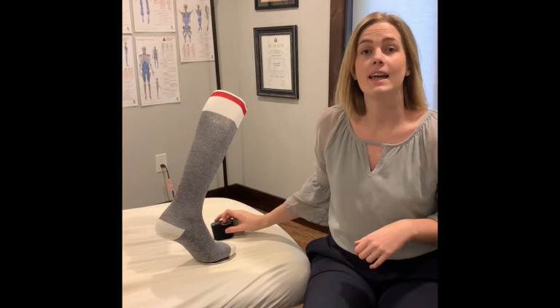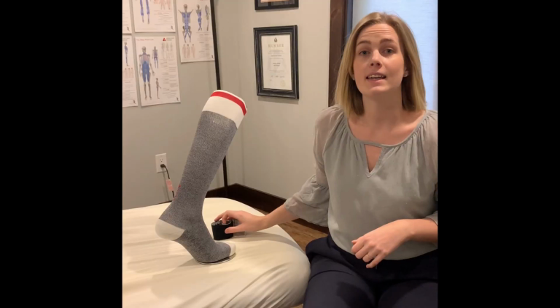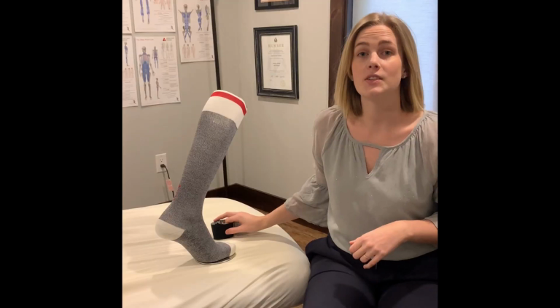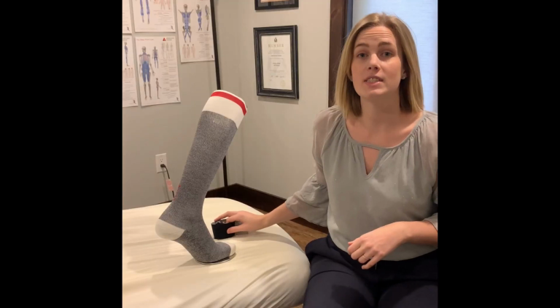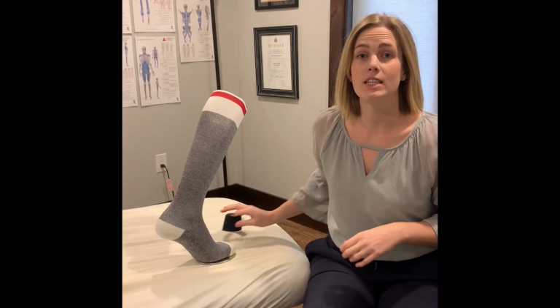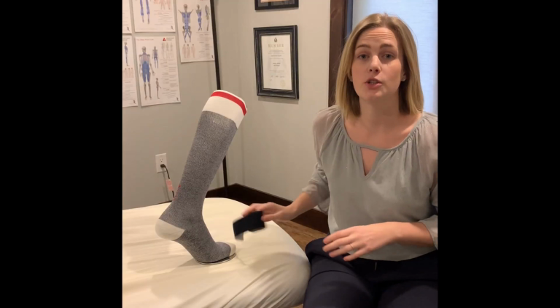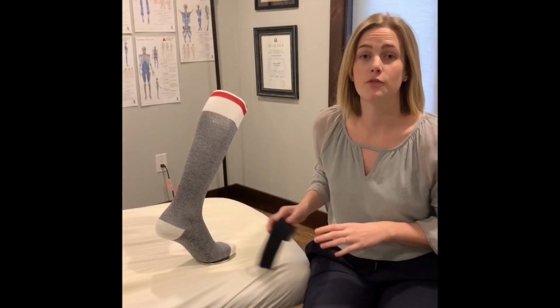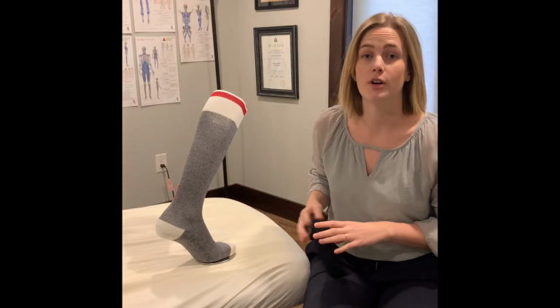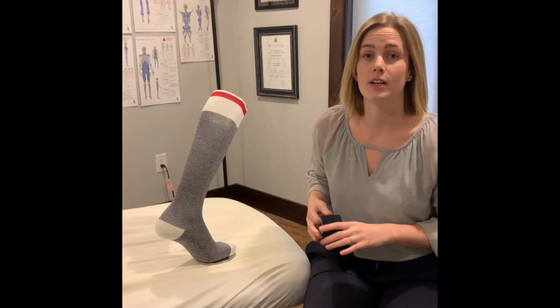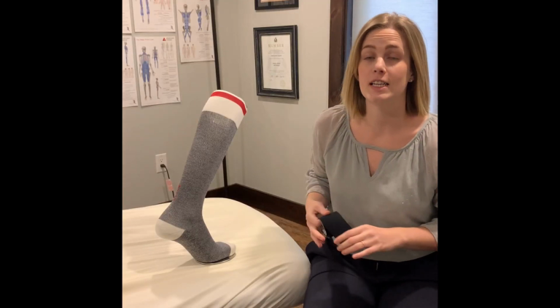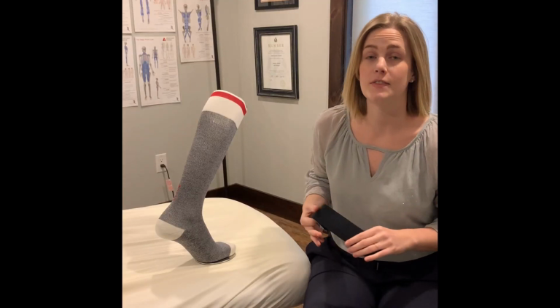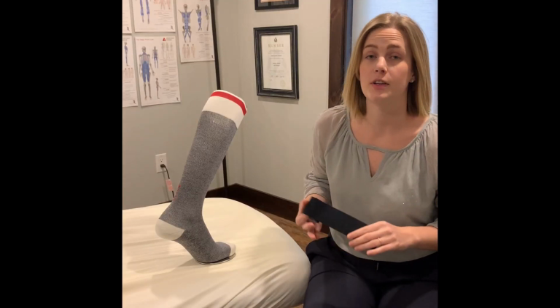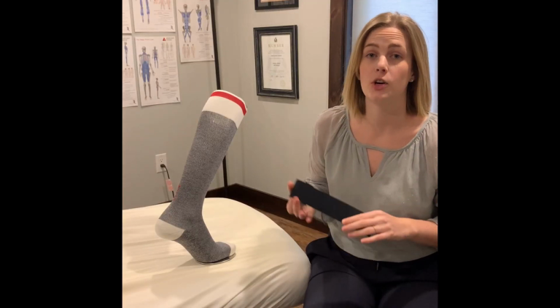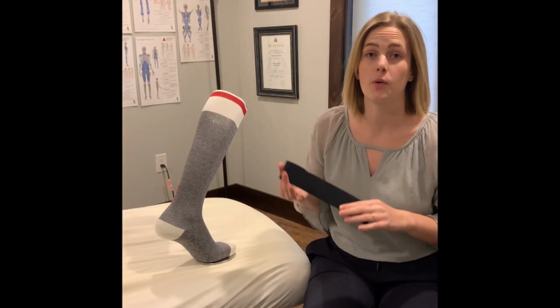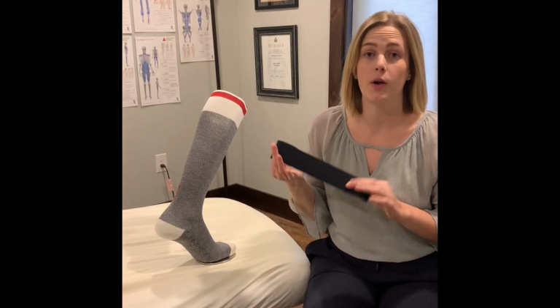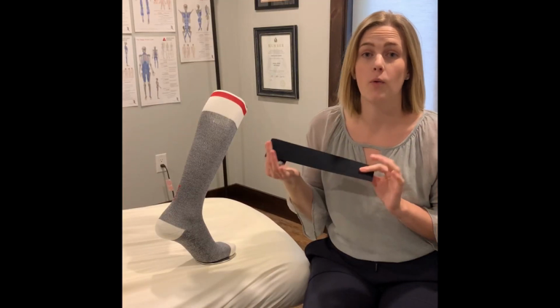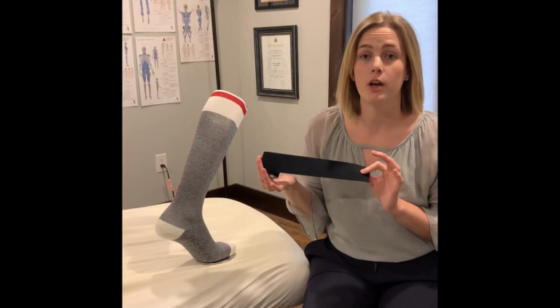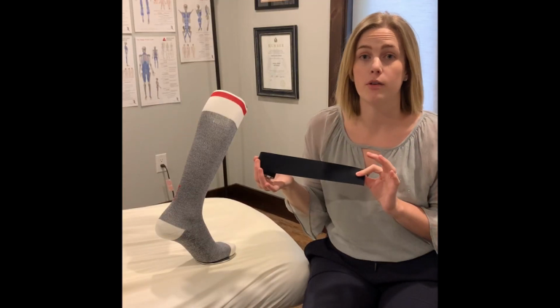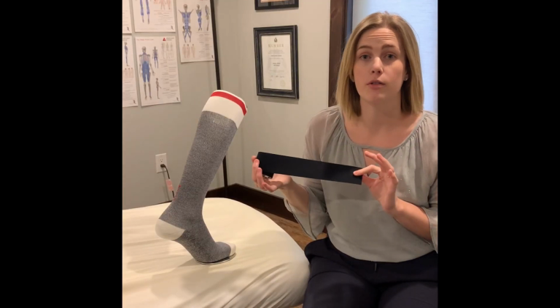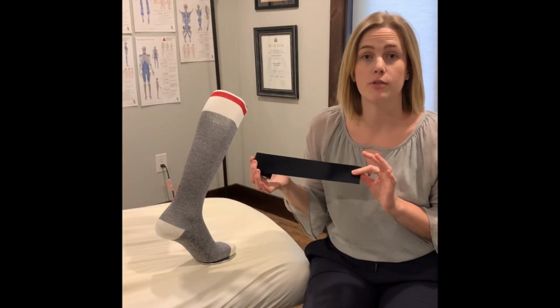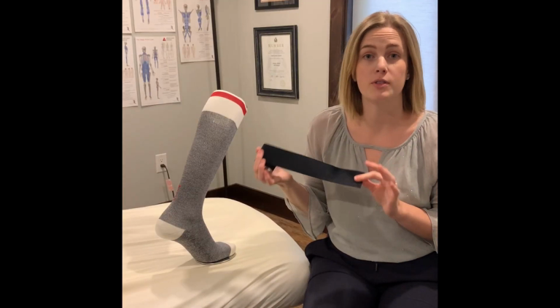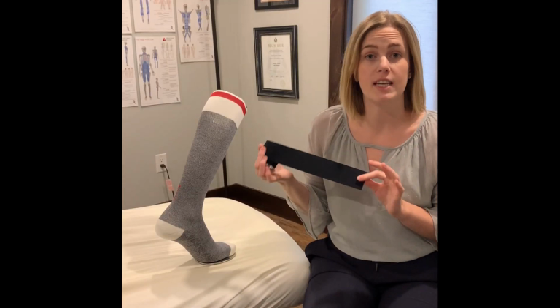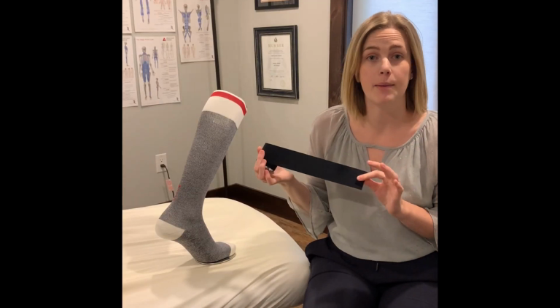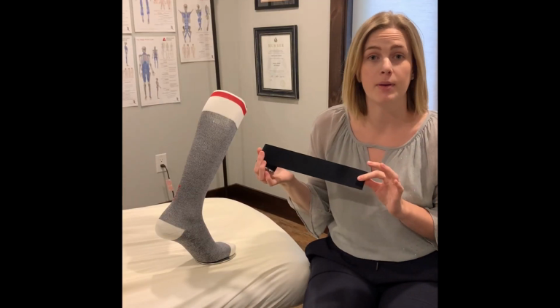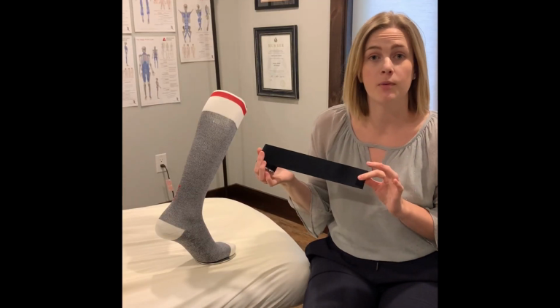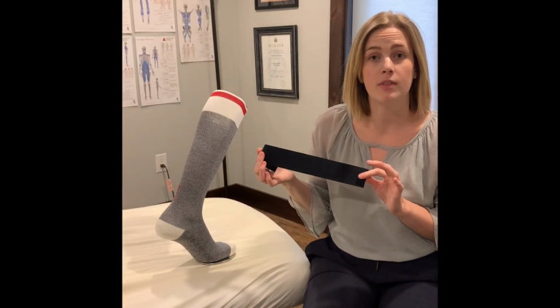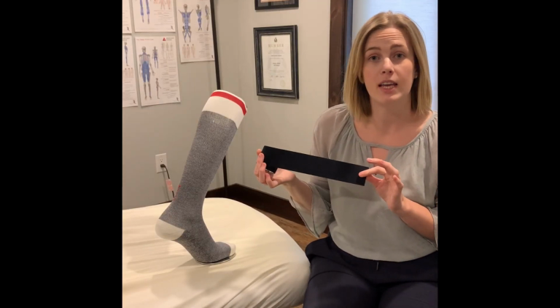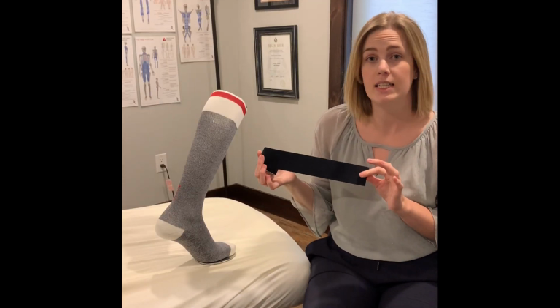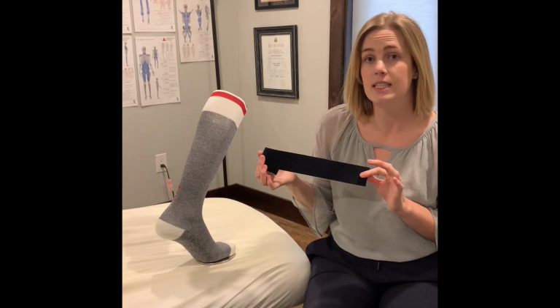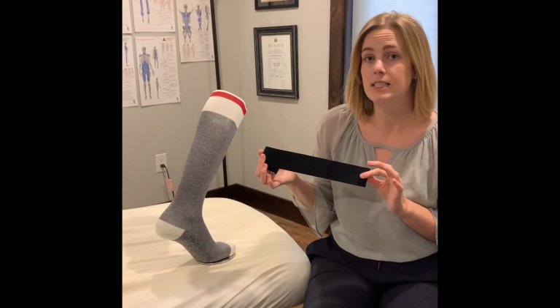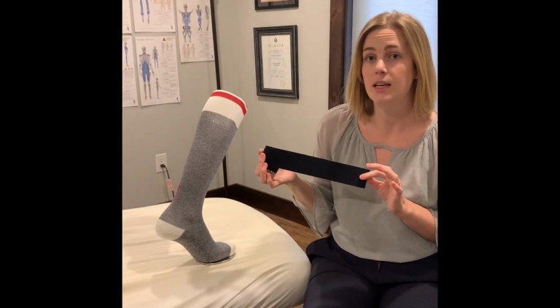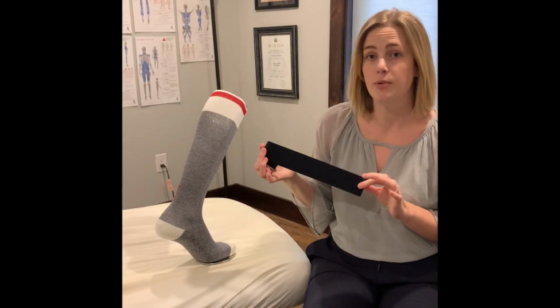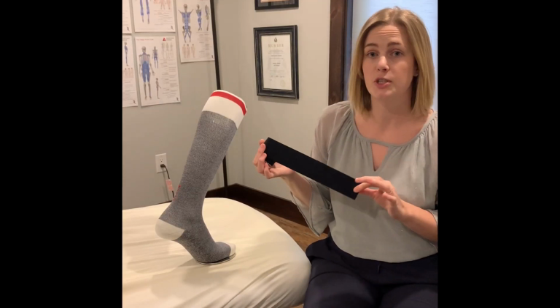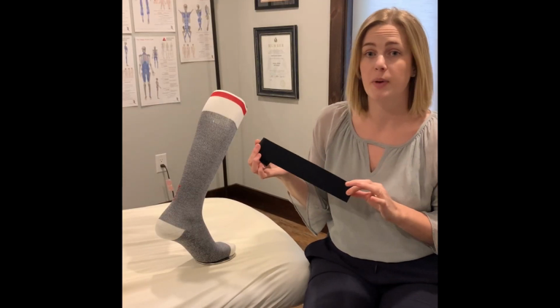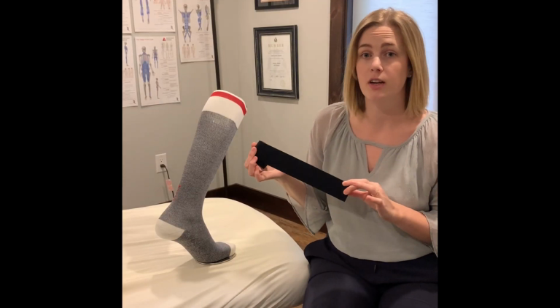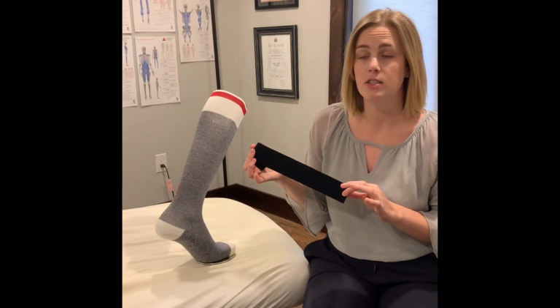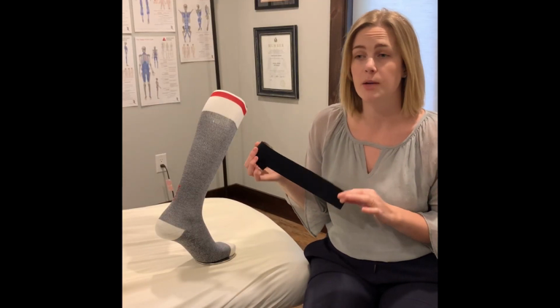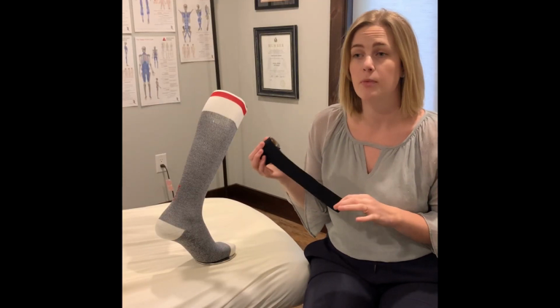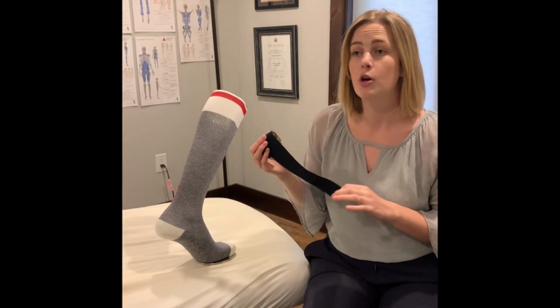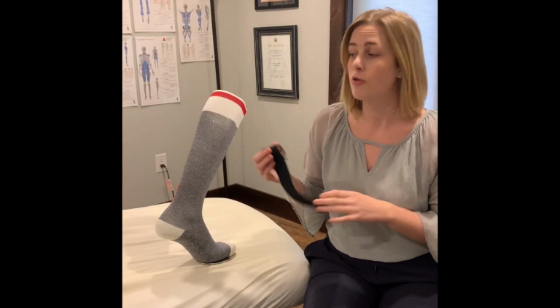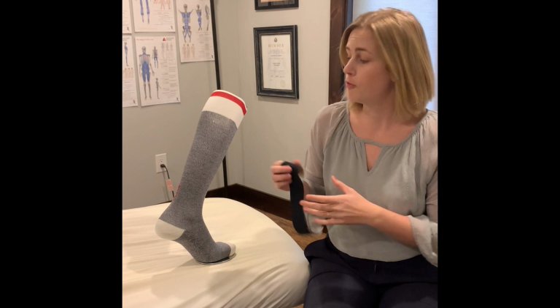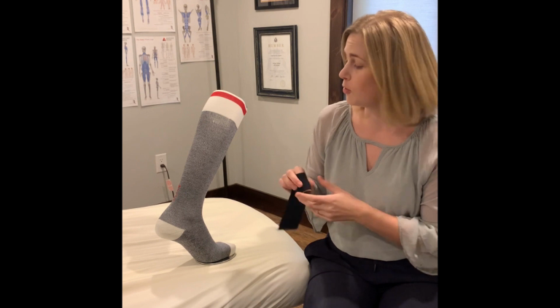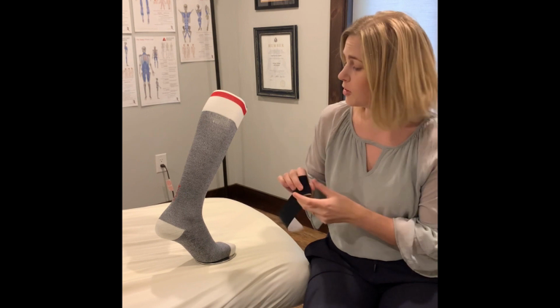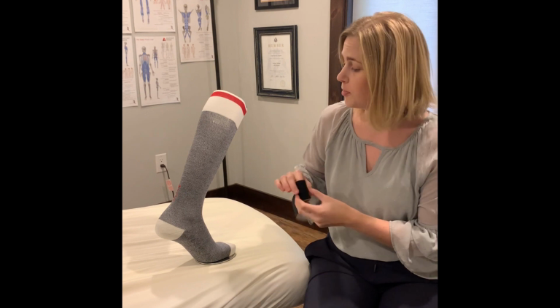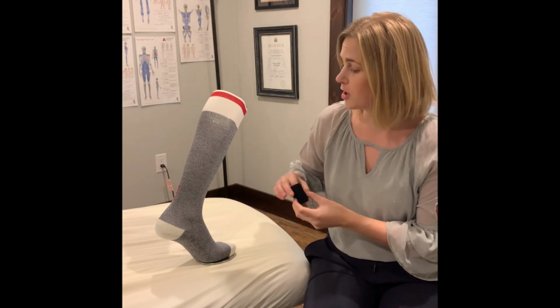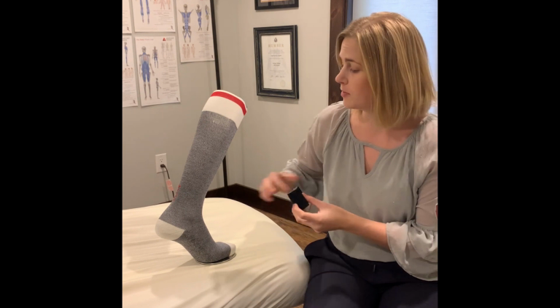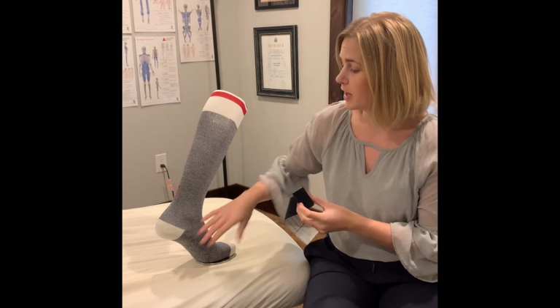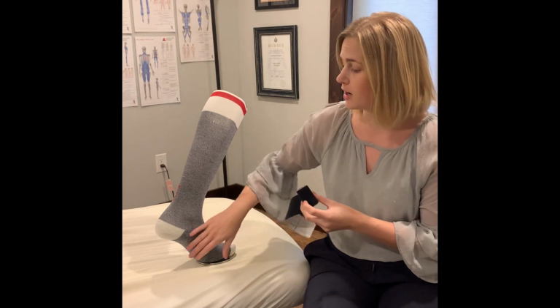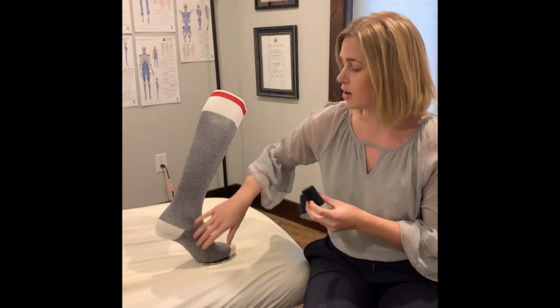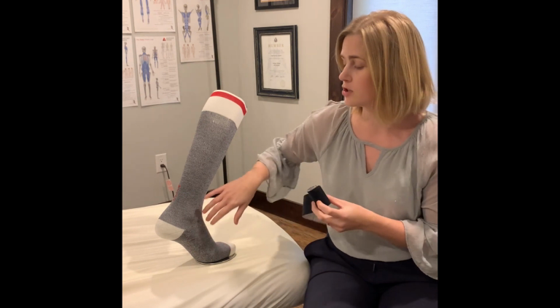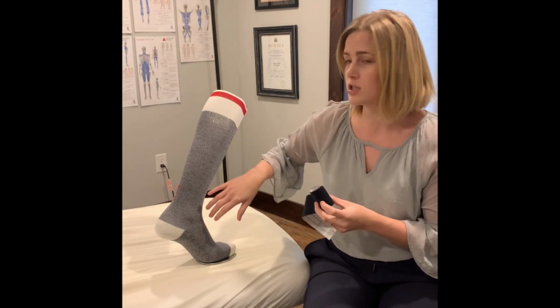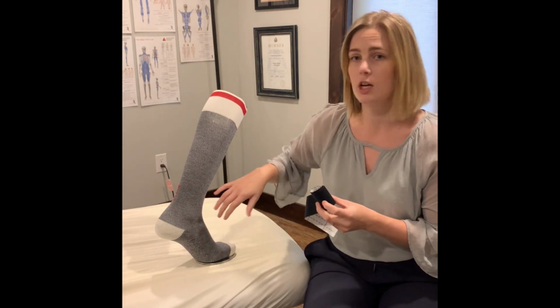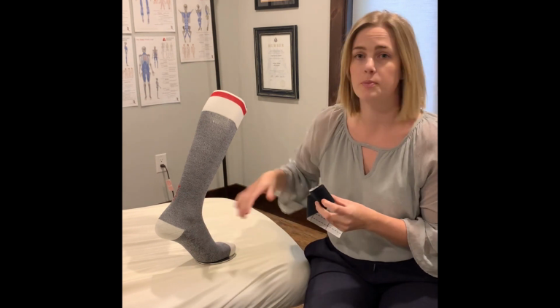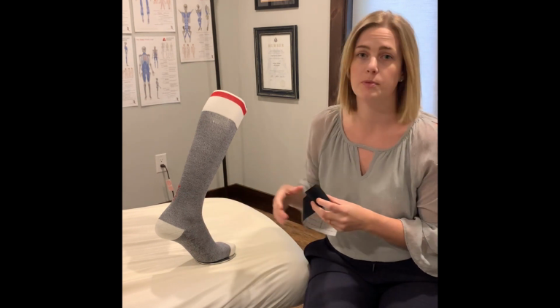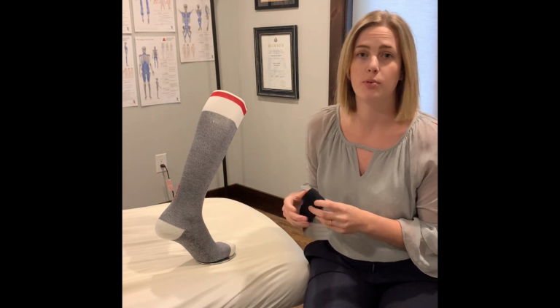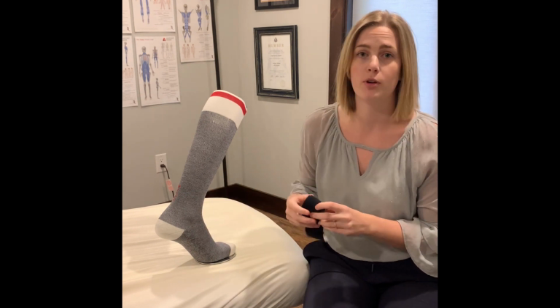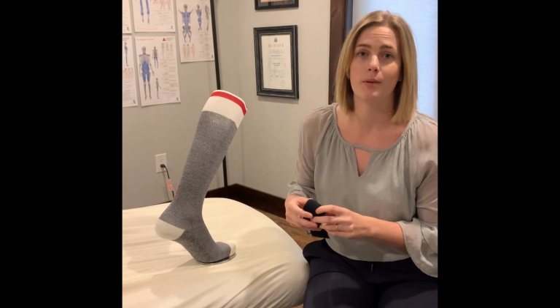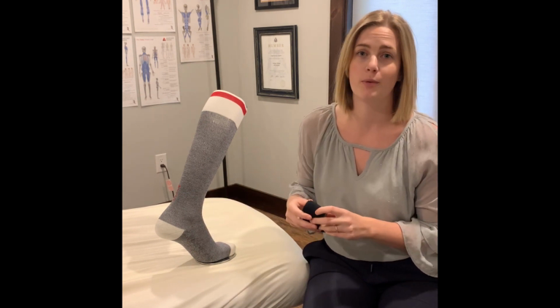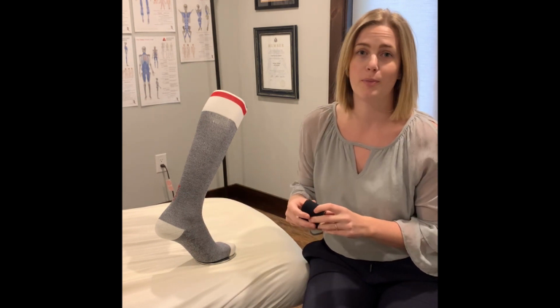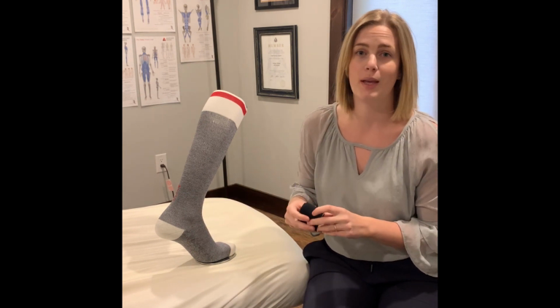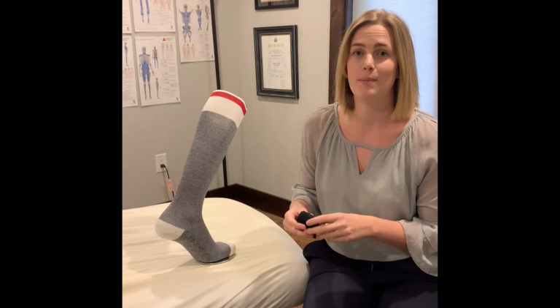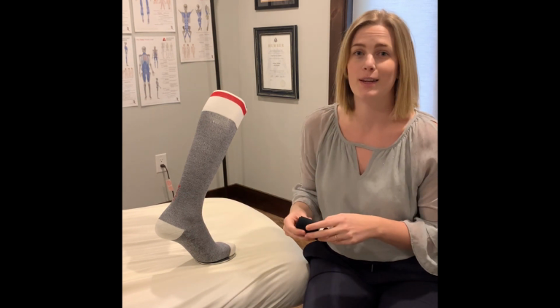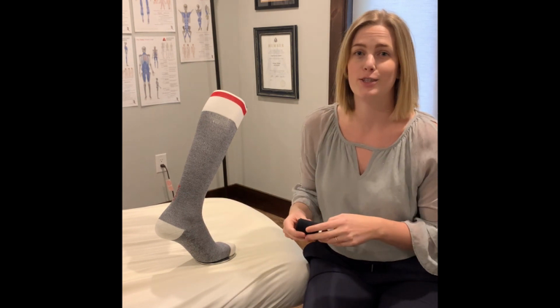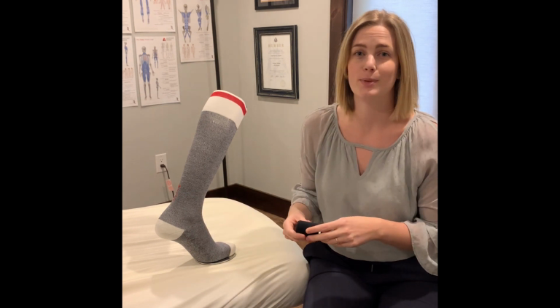Stay tuned for our next video where I walk you through taping with KT tape or spider tape for the bottom of the arch to help with support and pain management.